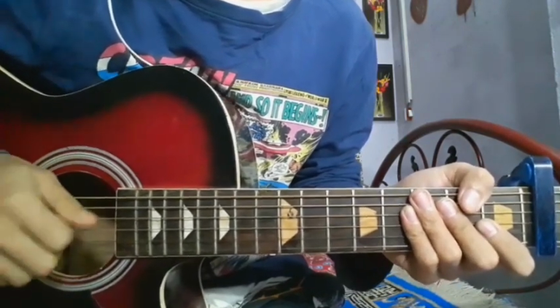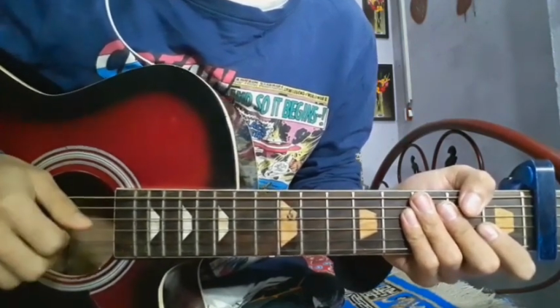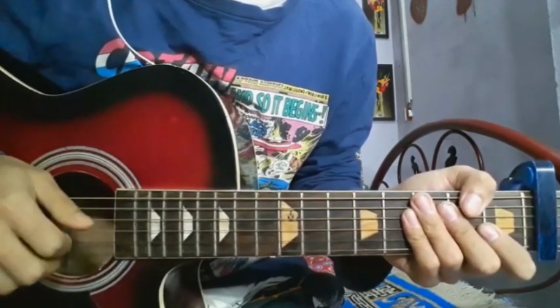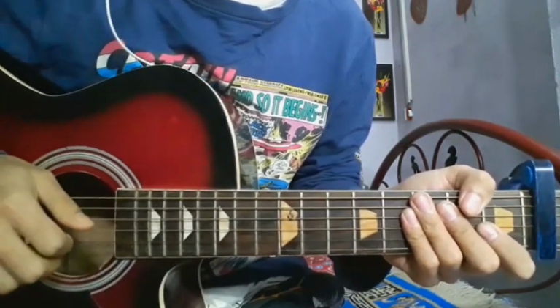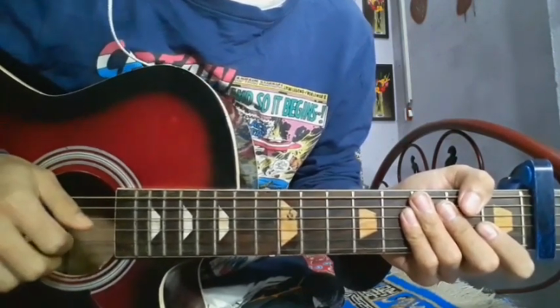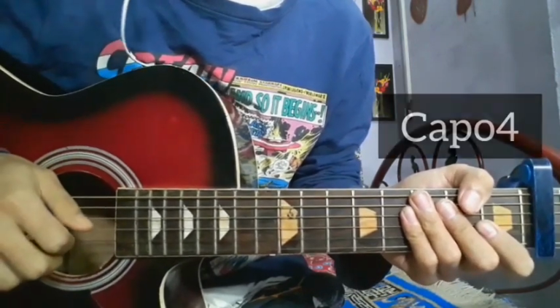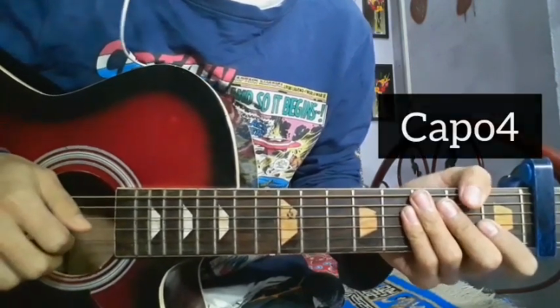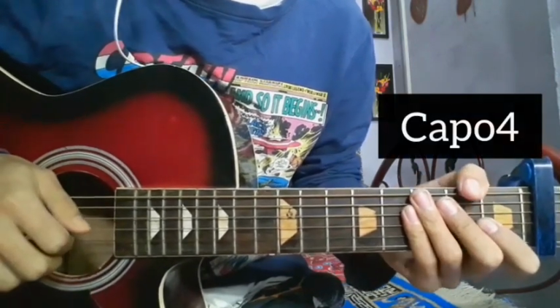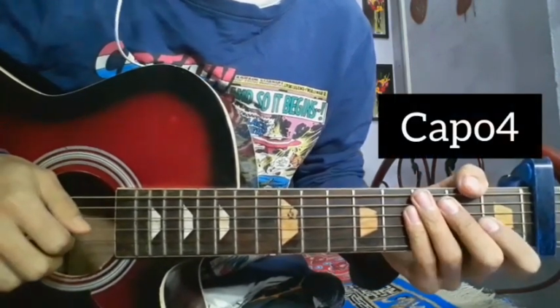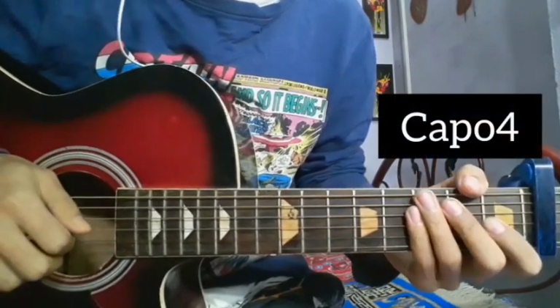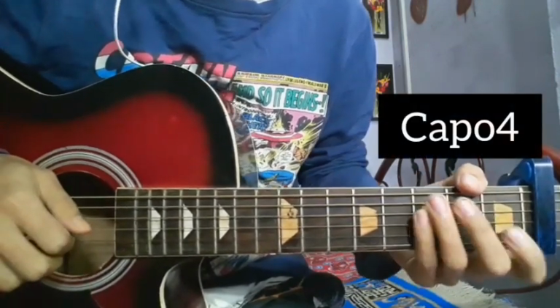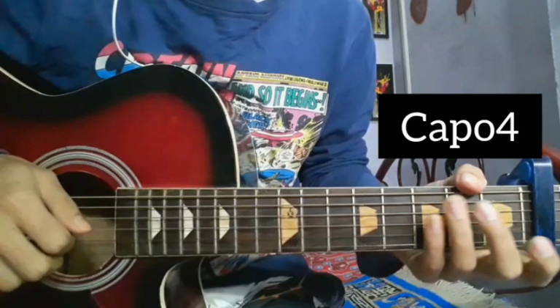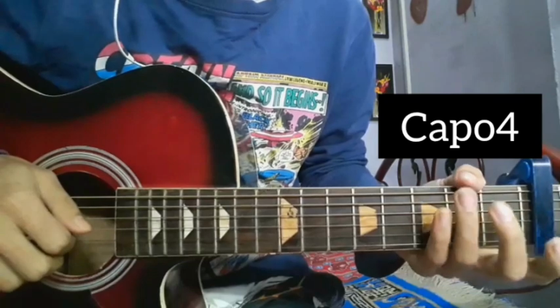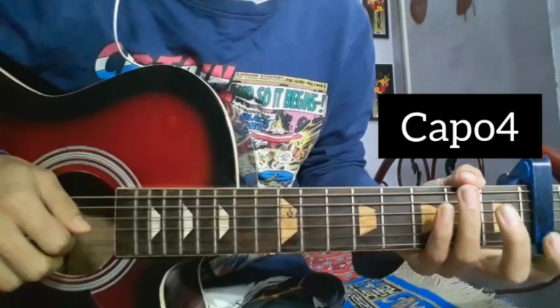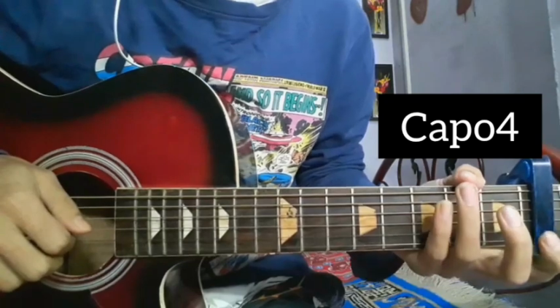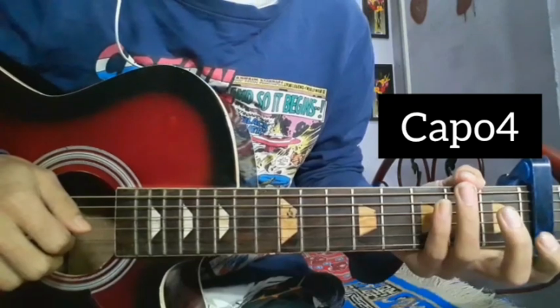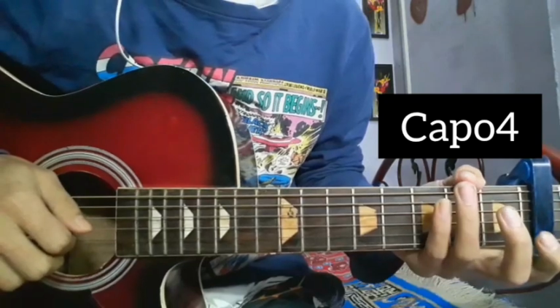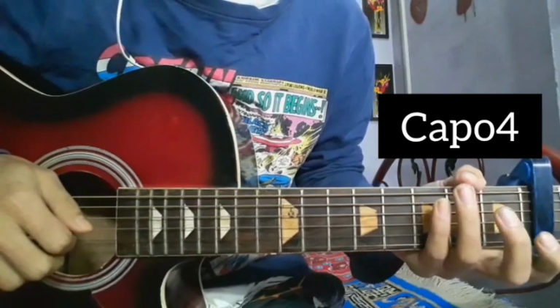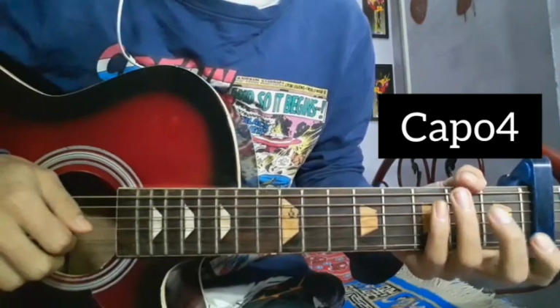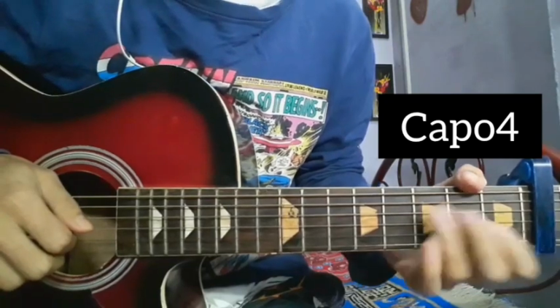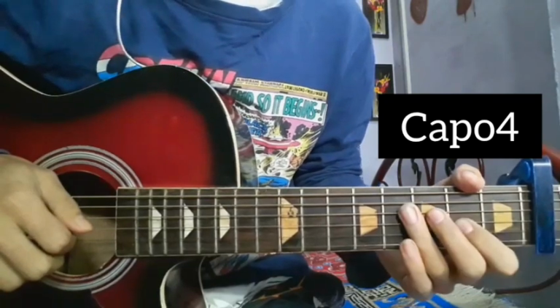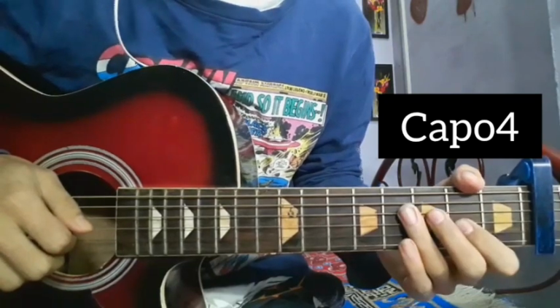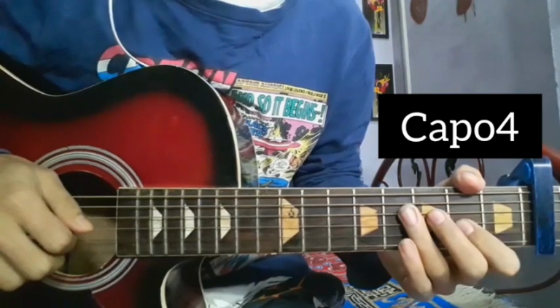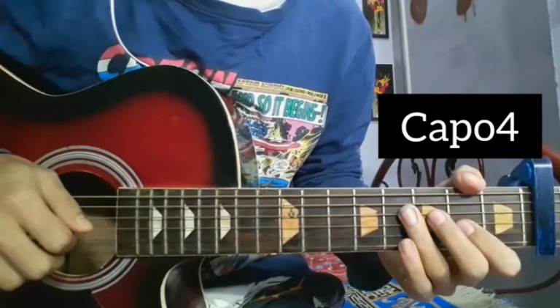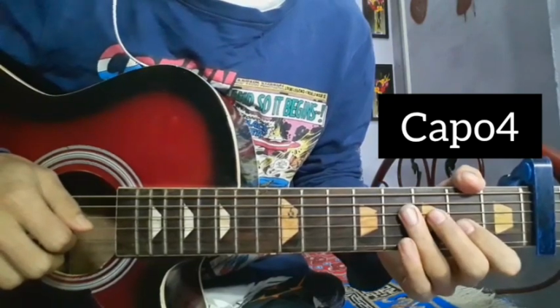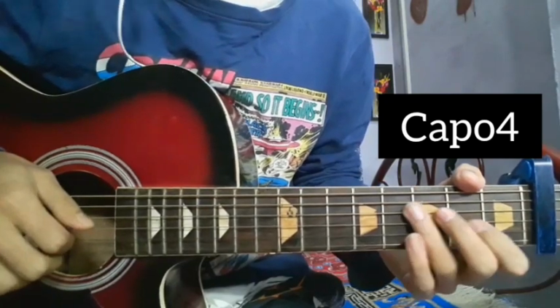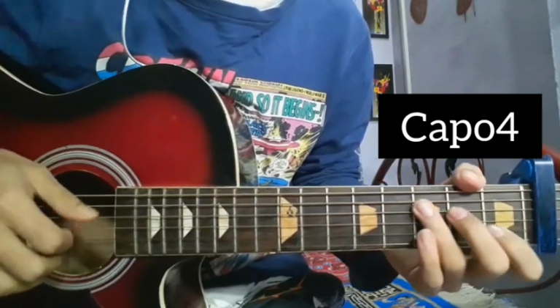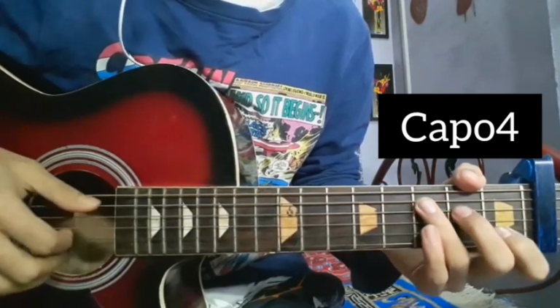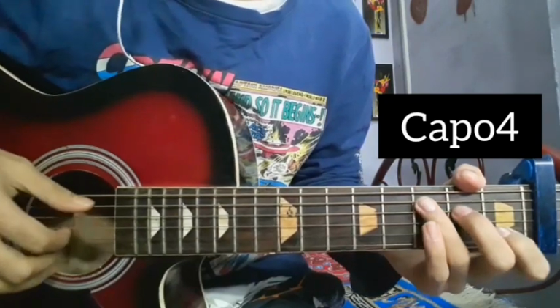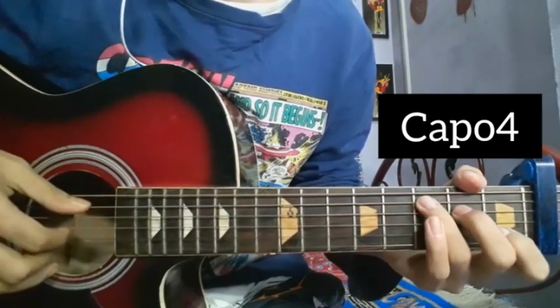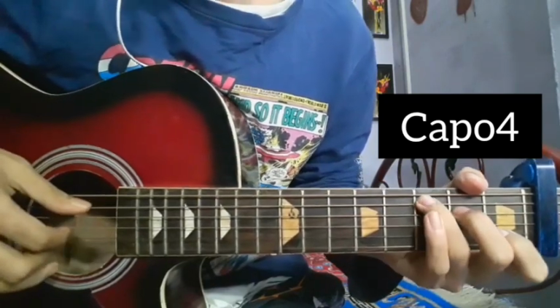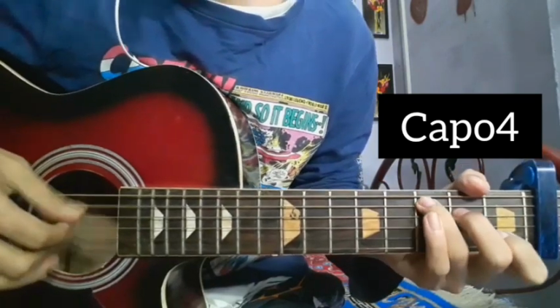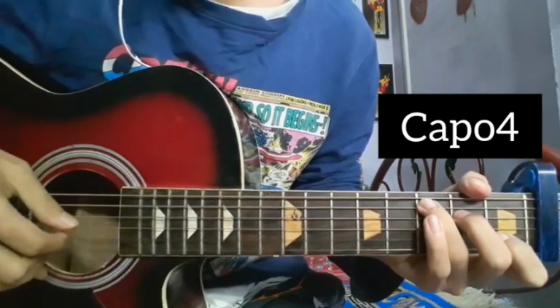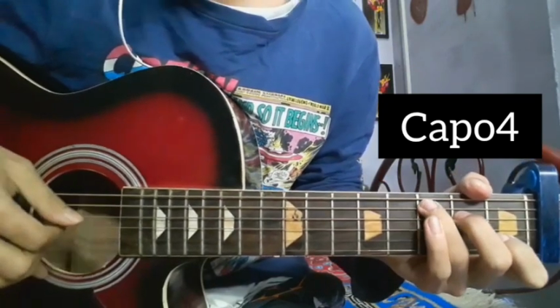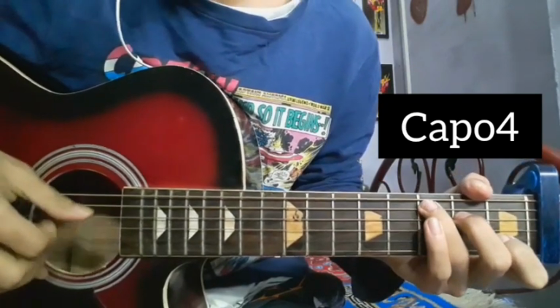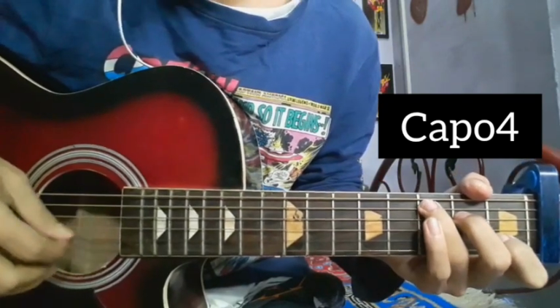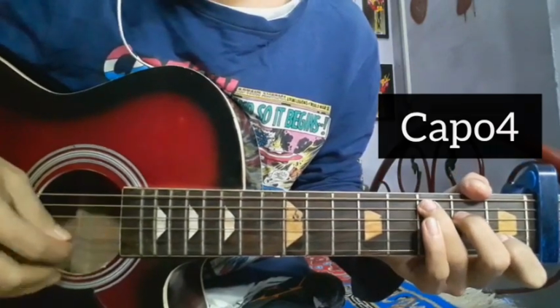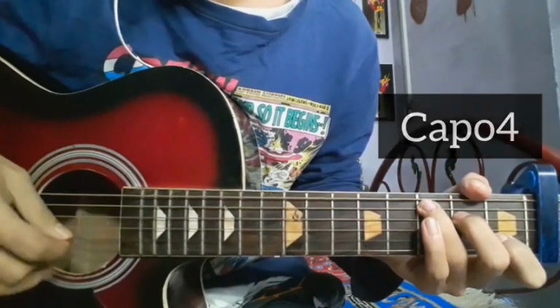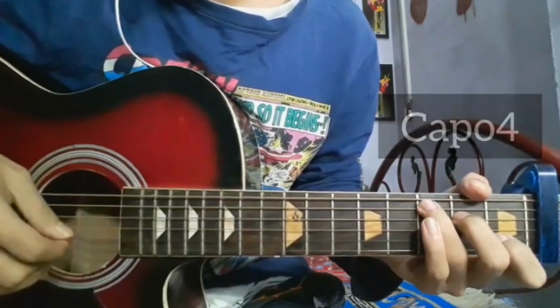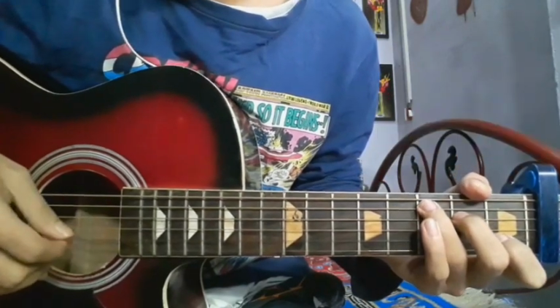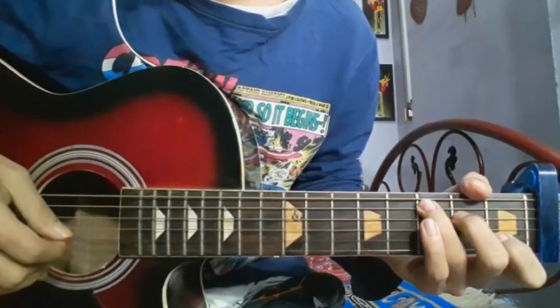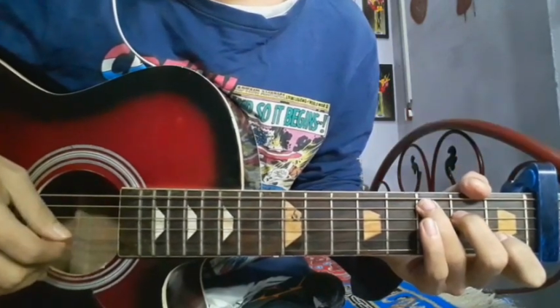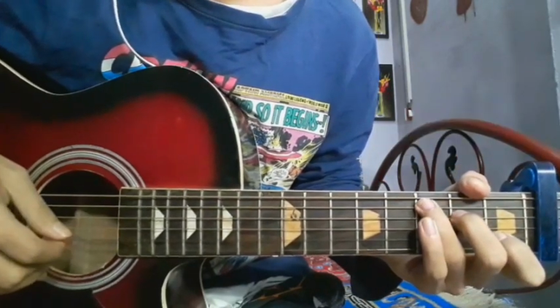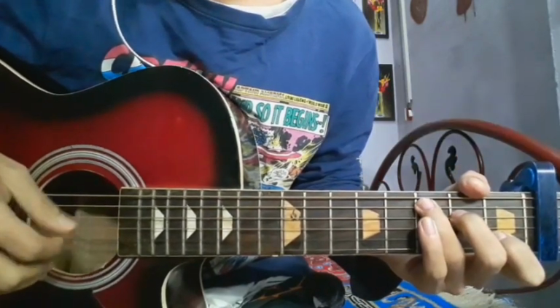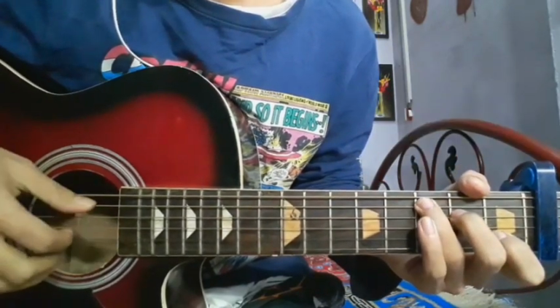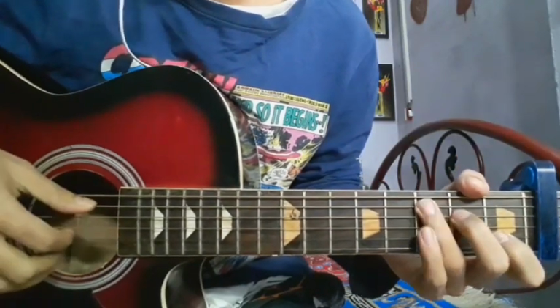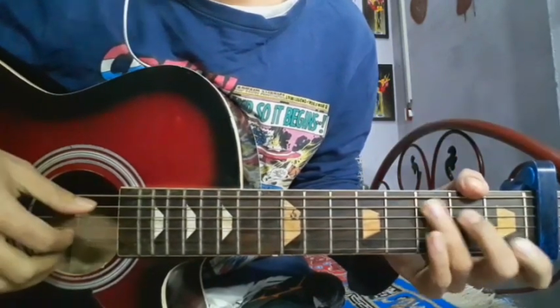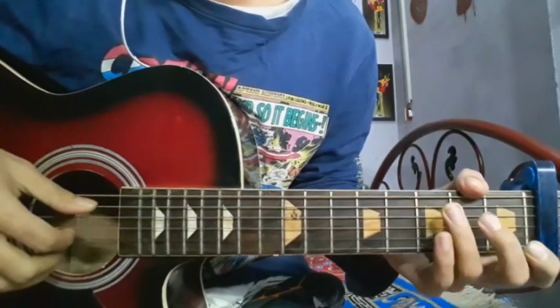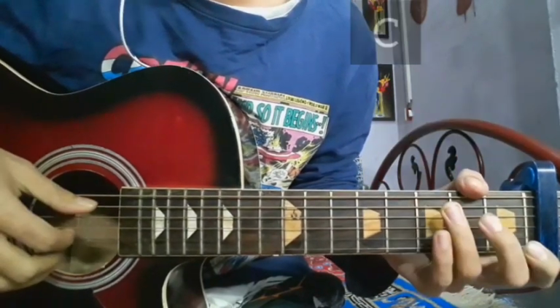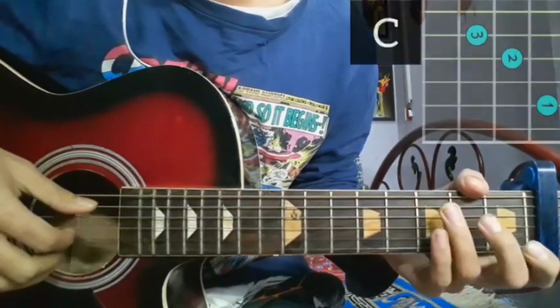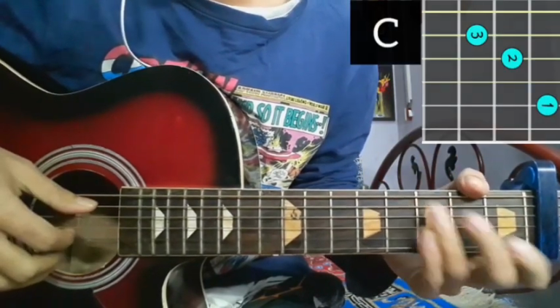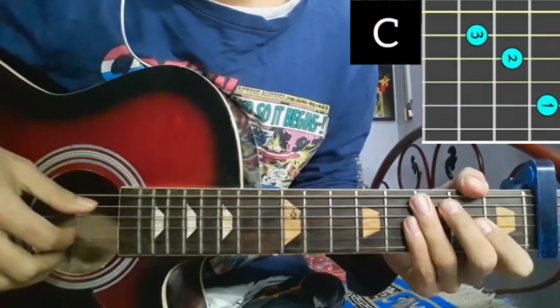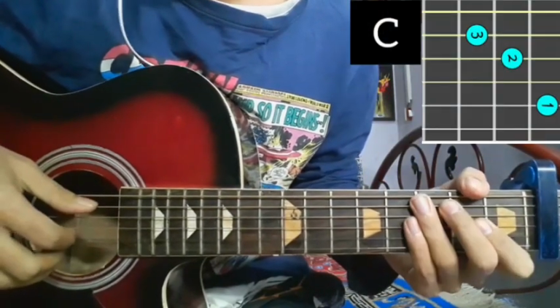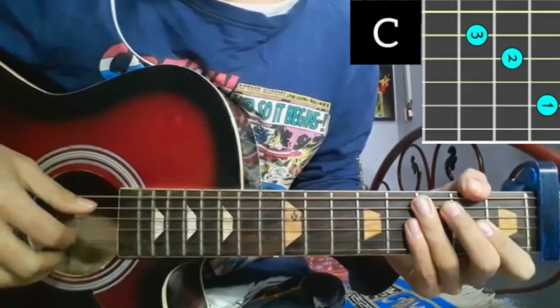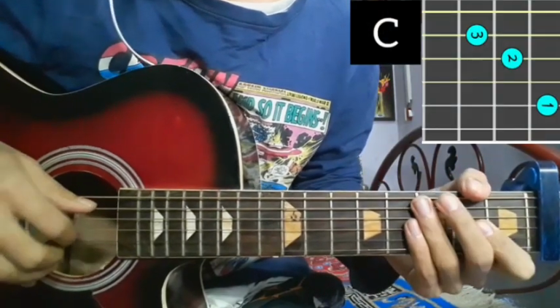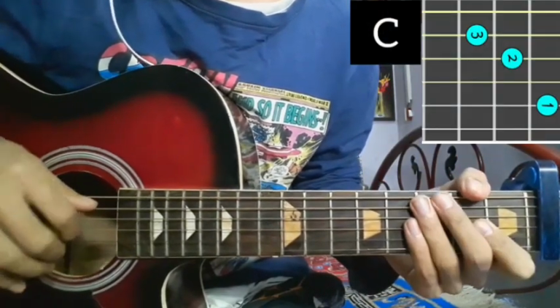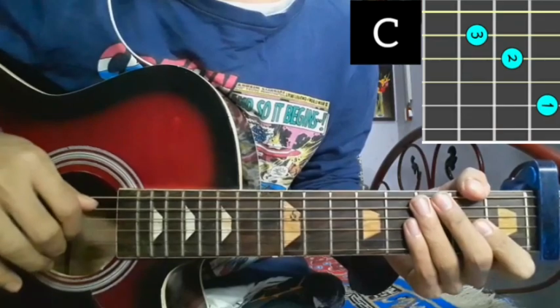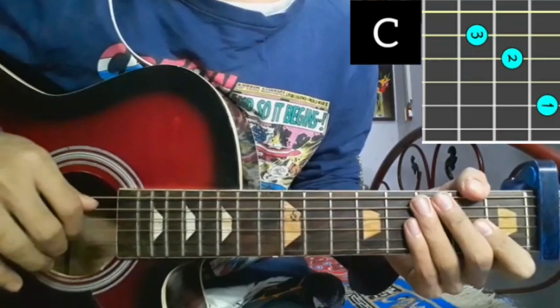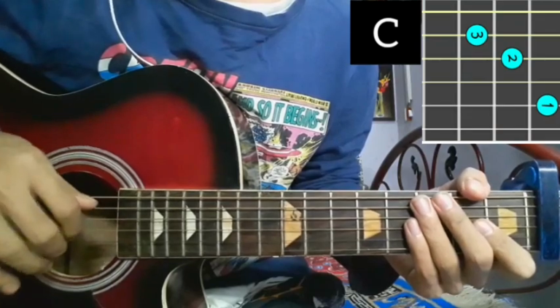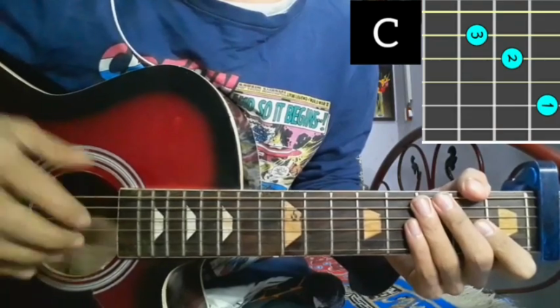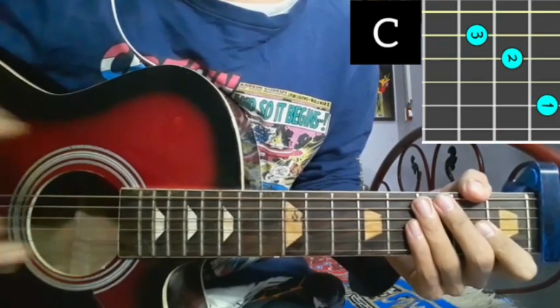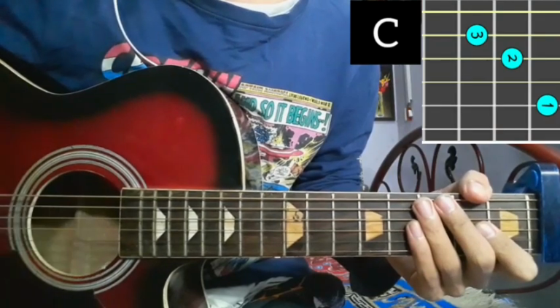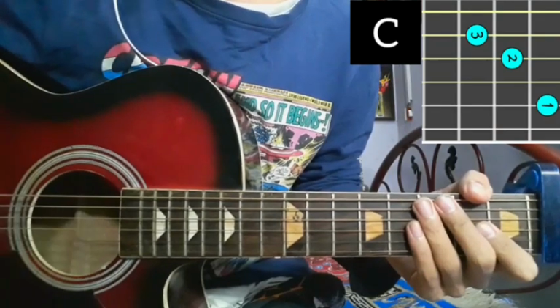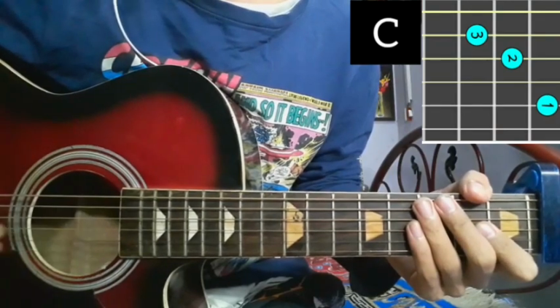We will start the chord in the fourth rhythm. The chord skill is C major. We will start the chord in the fourth rhythm and we will start the chord.